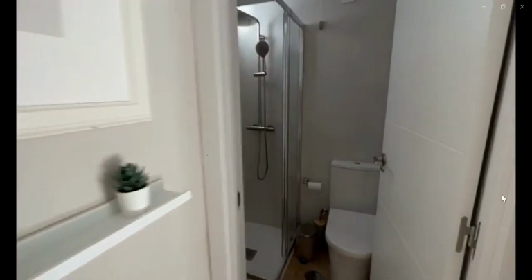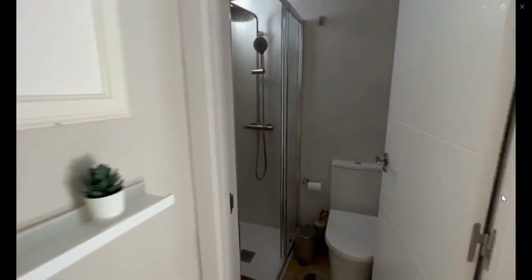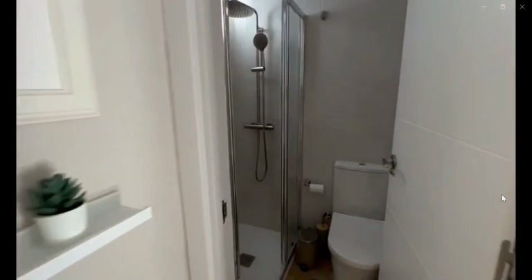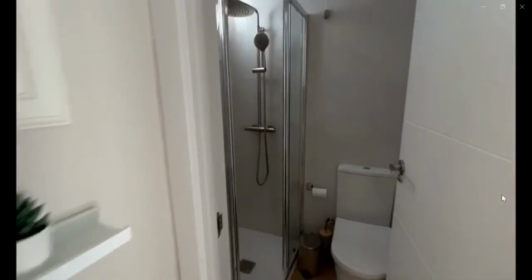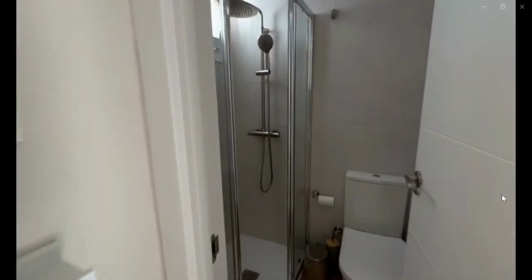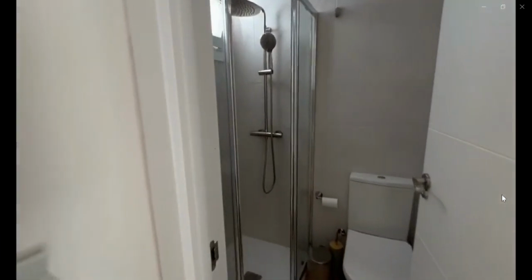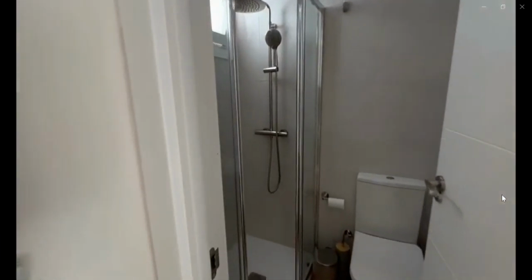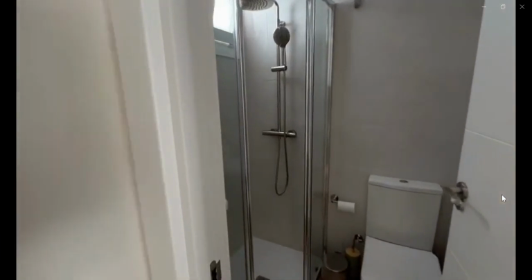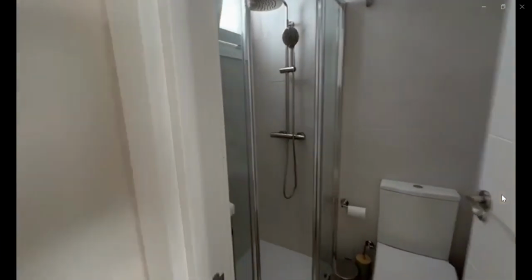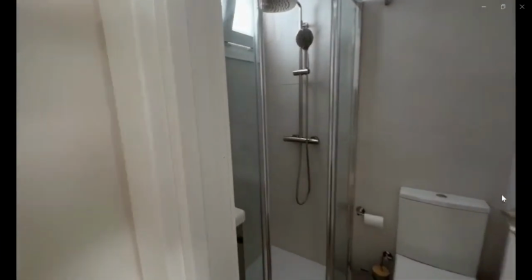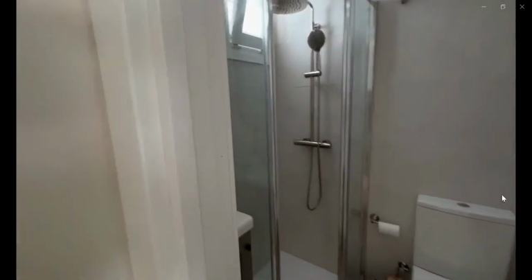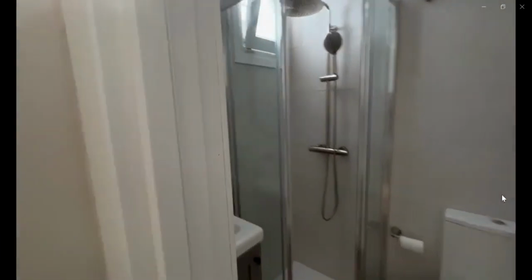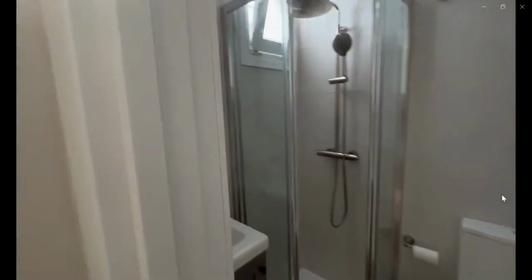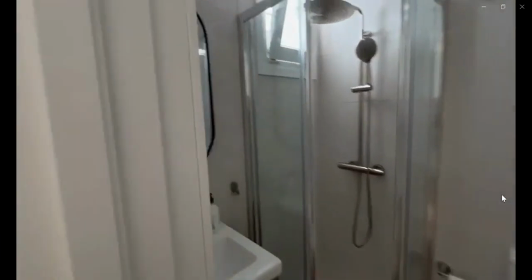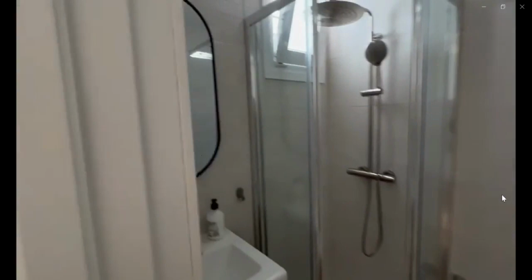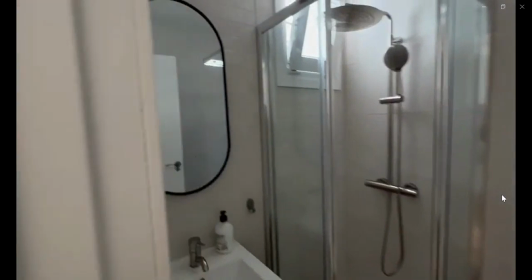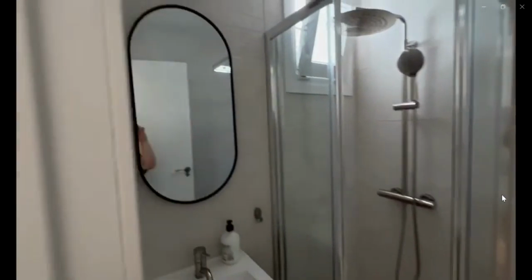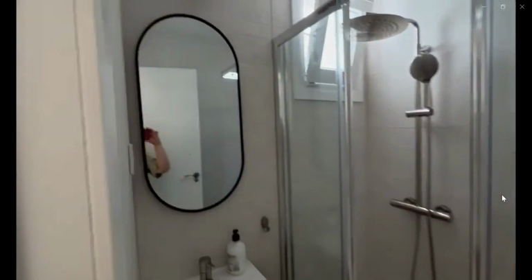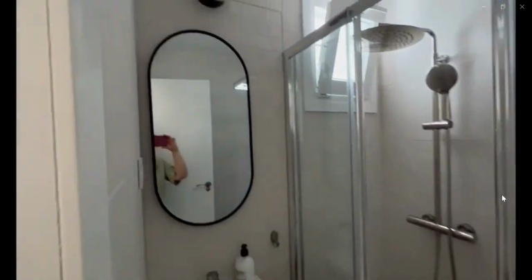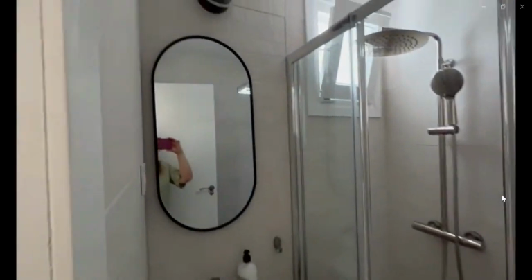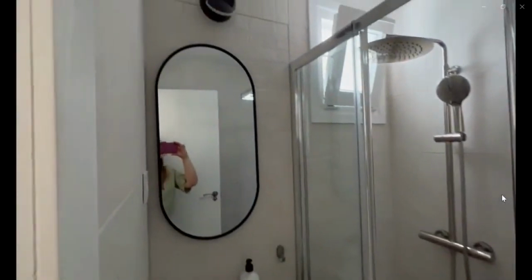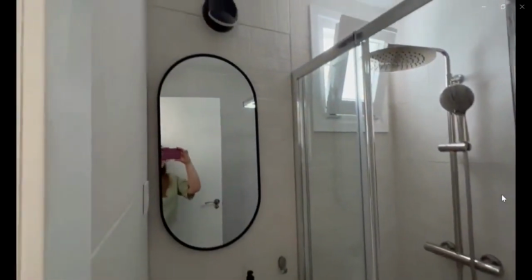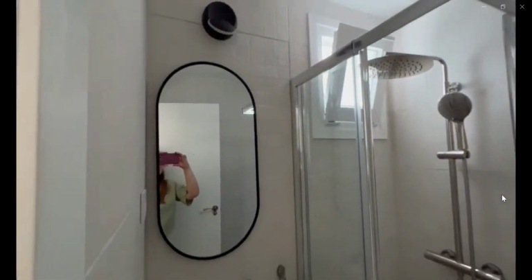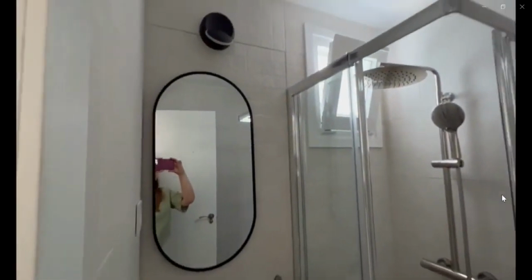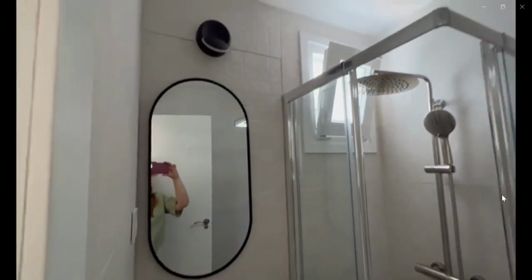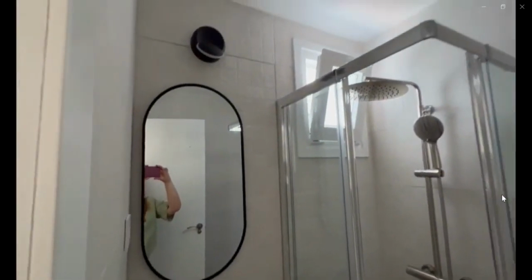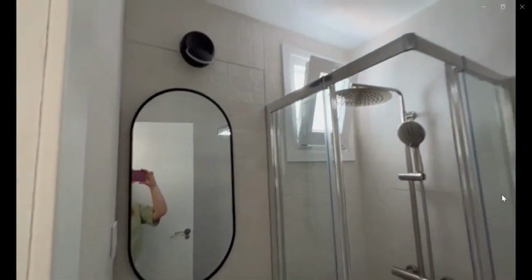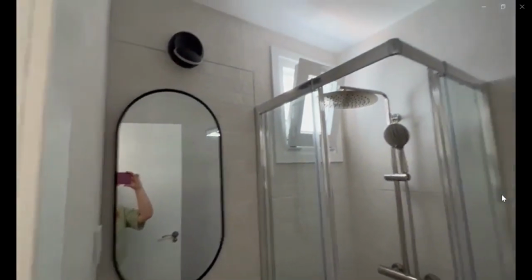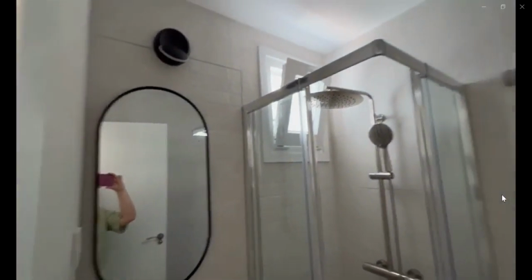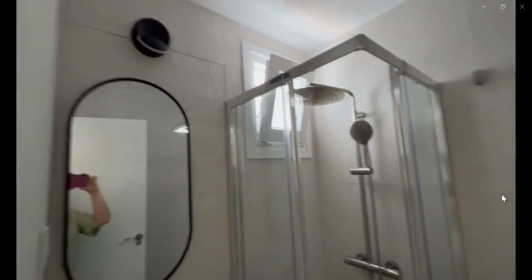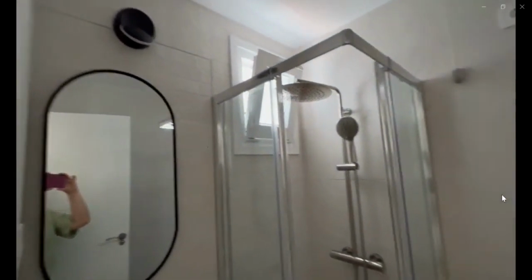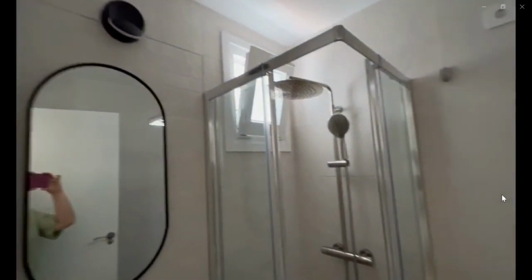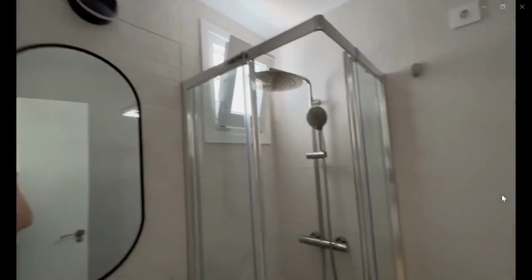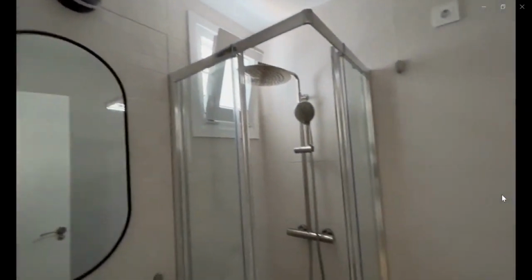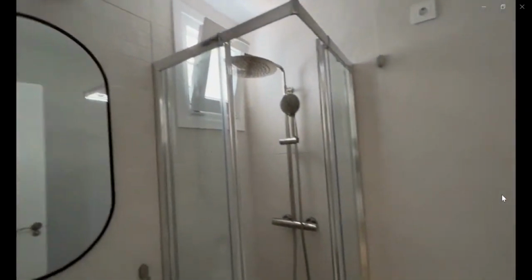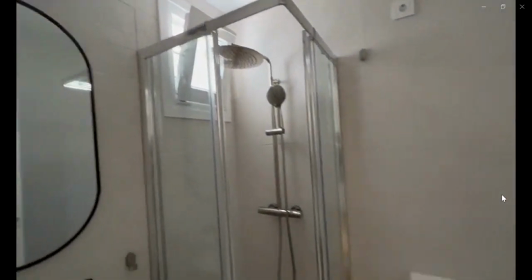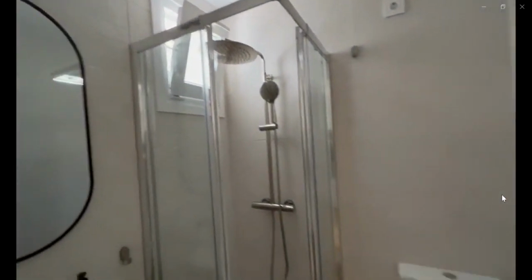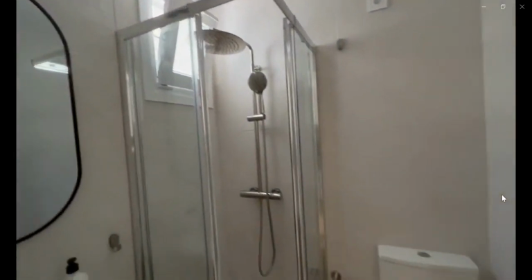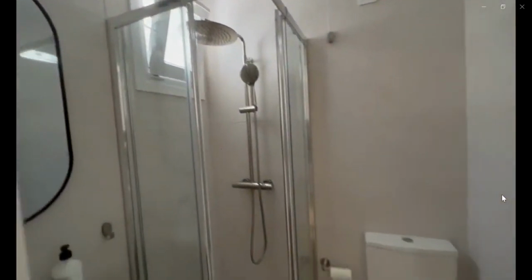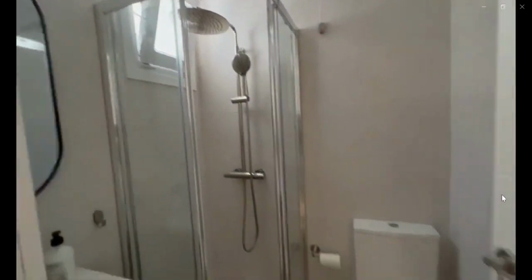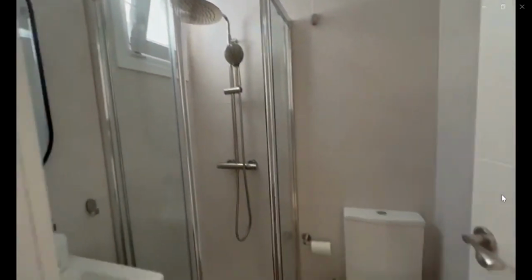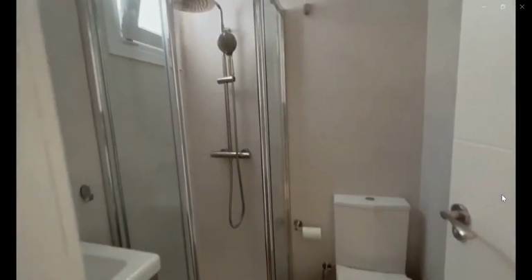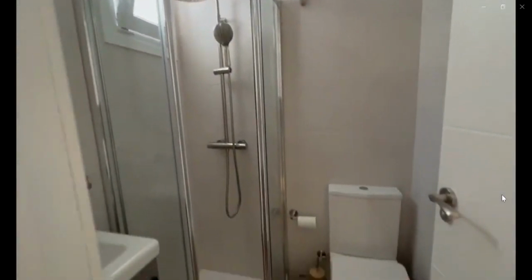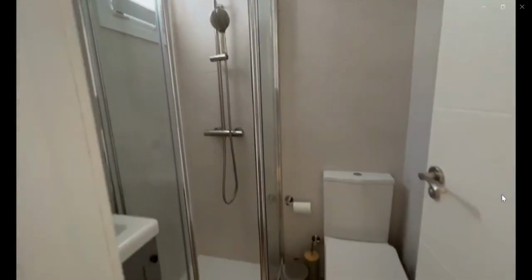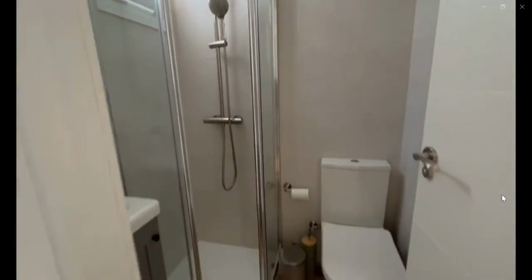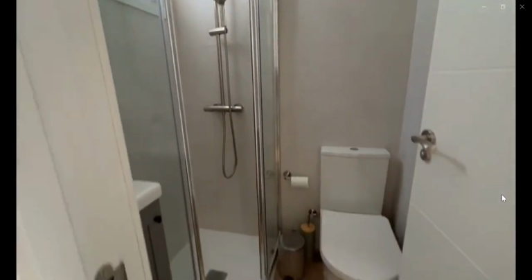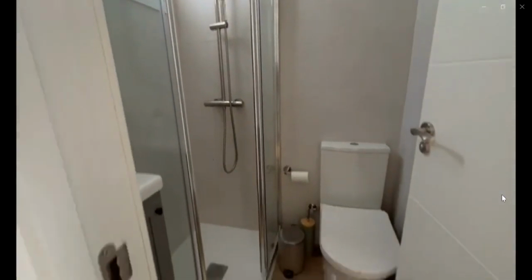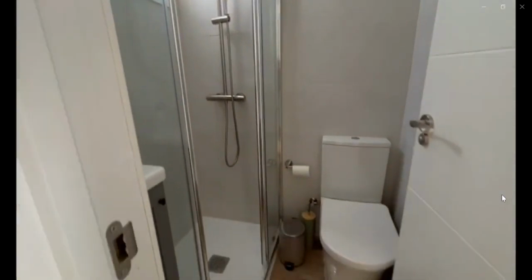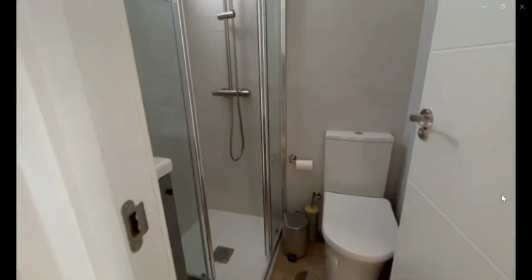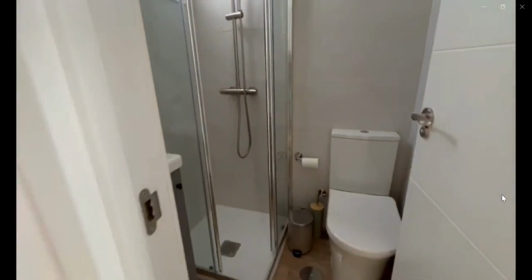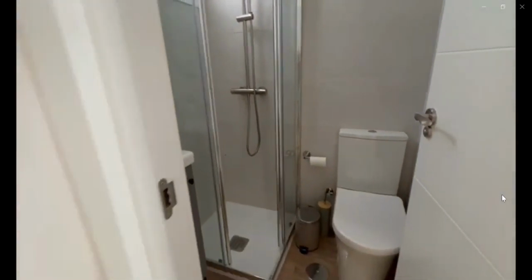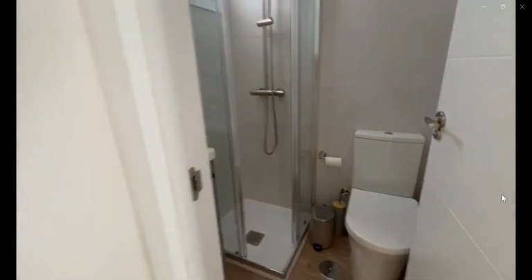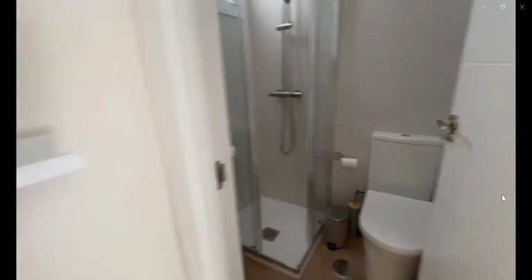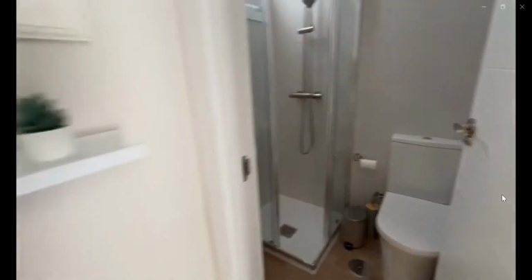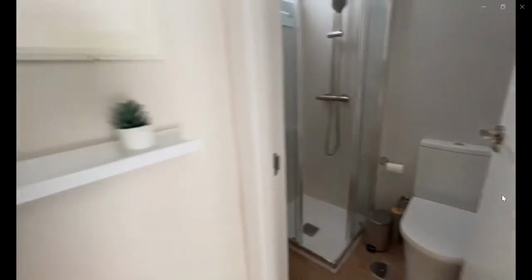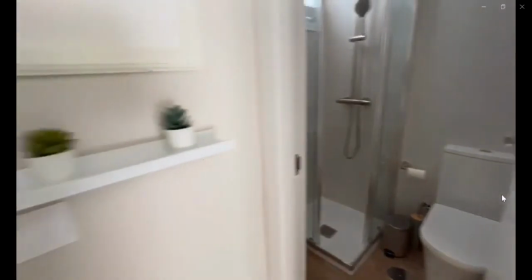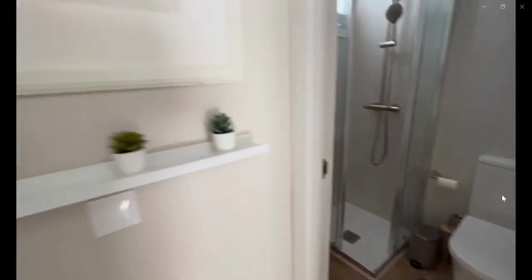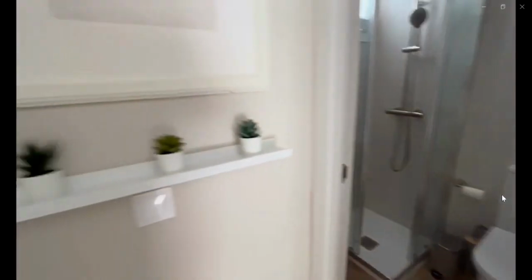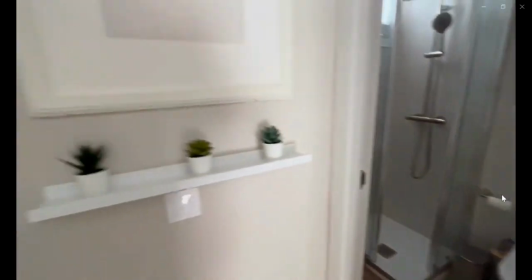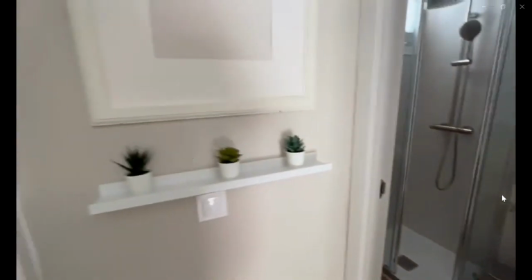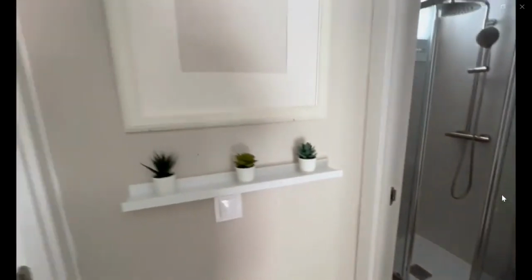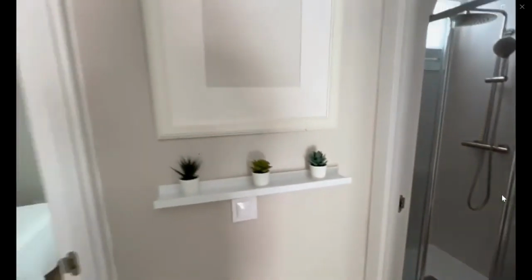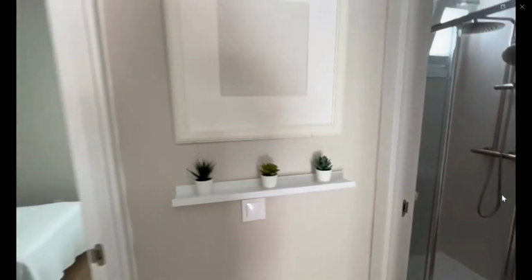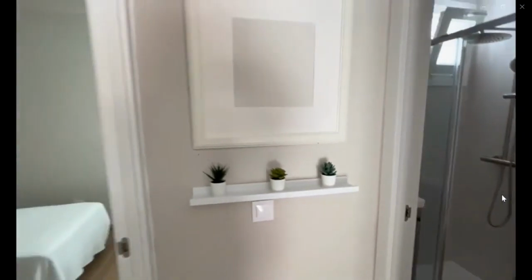And over here is the last part of the apartment — the bathroom with a shower, the sink, and the toilet. Thank you very much for listening.